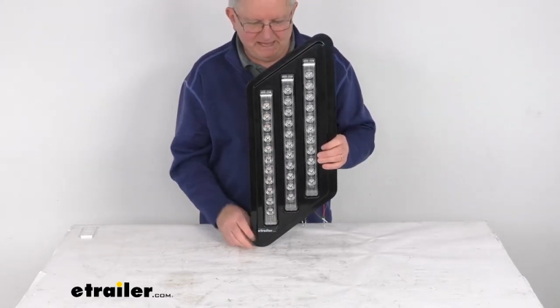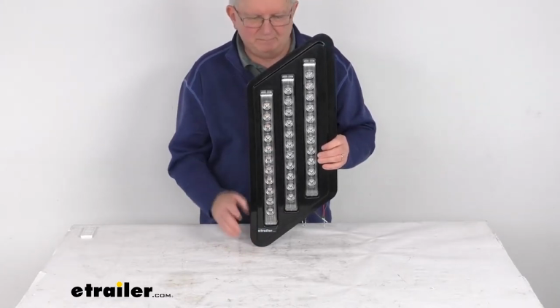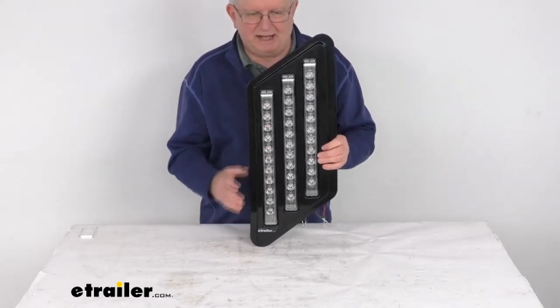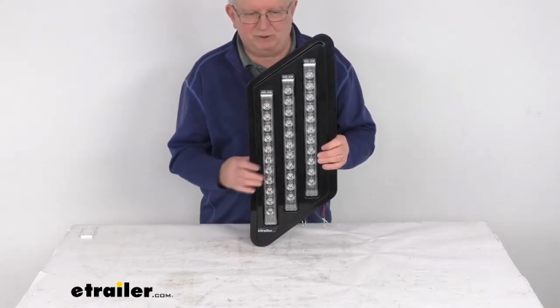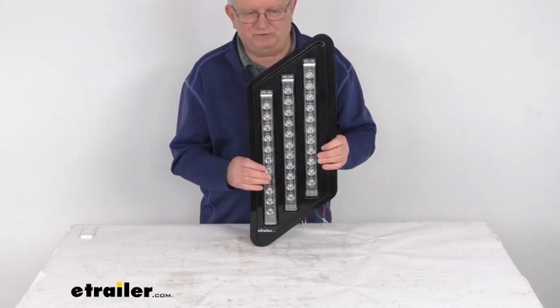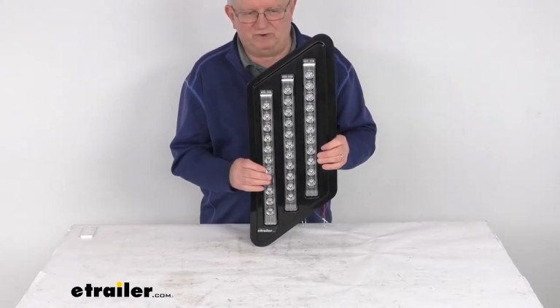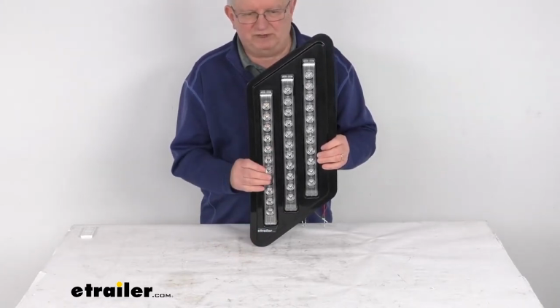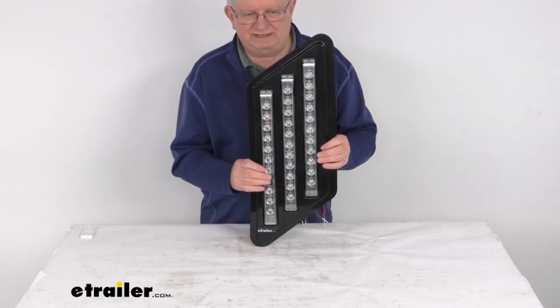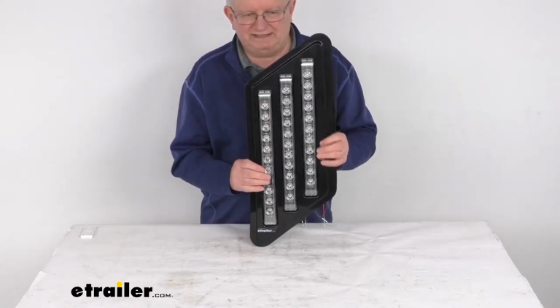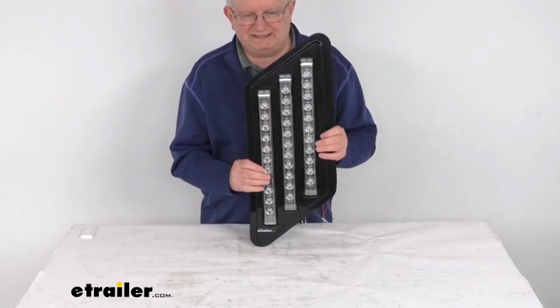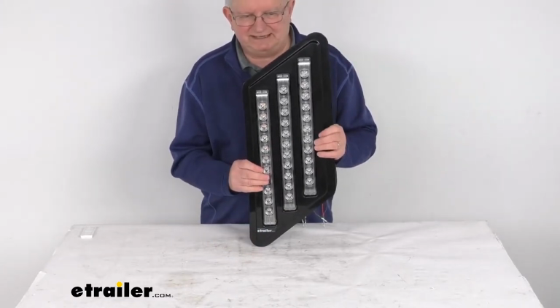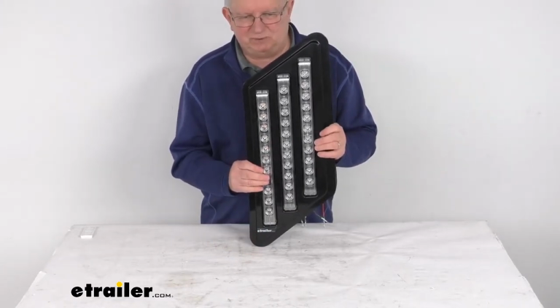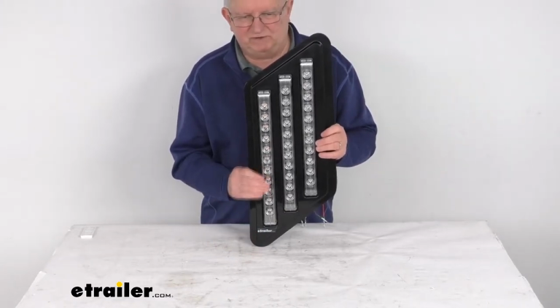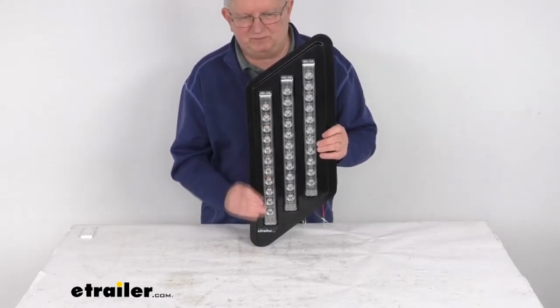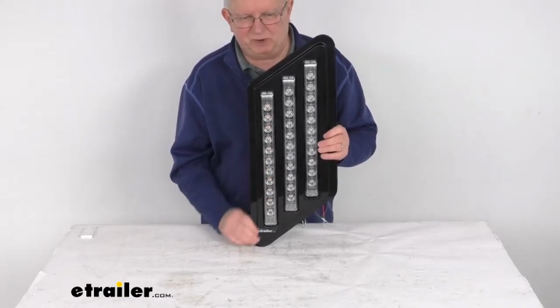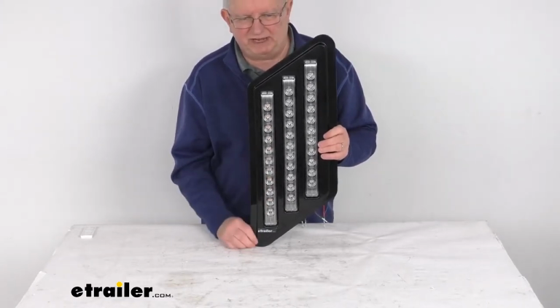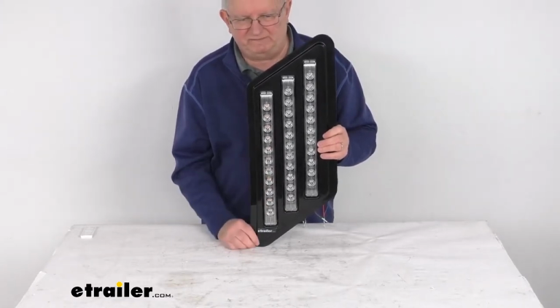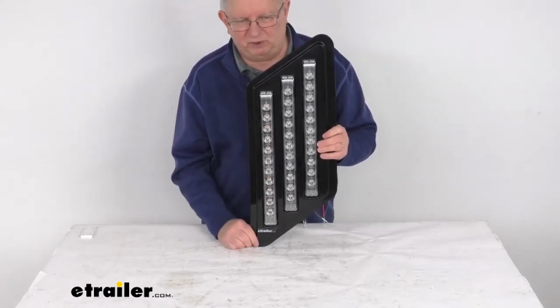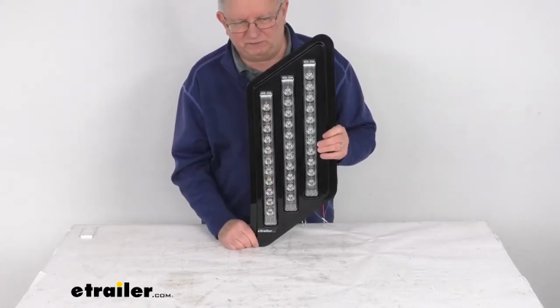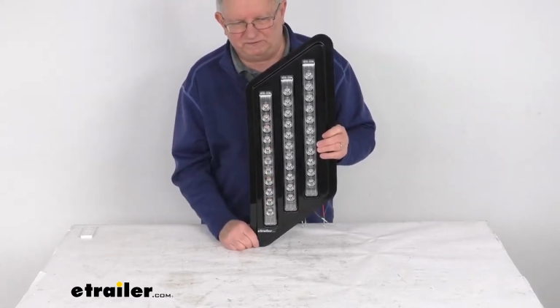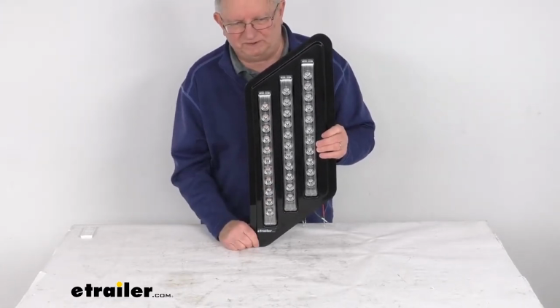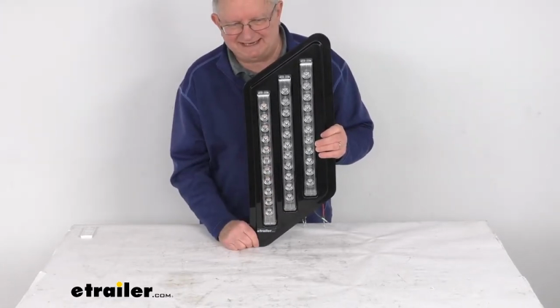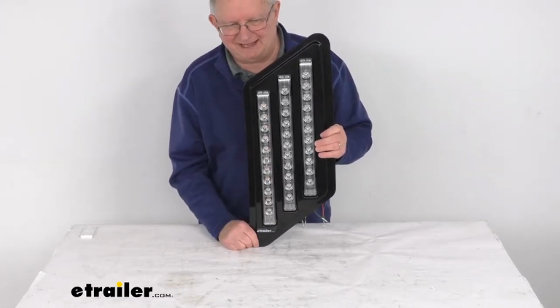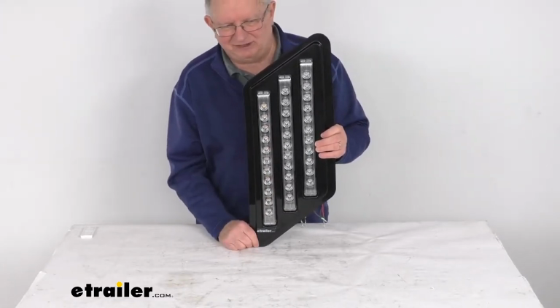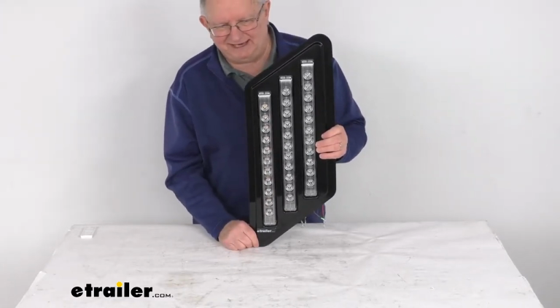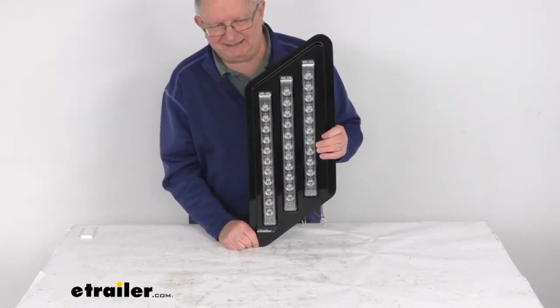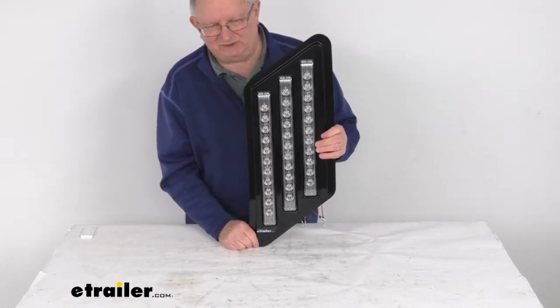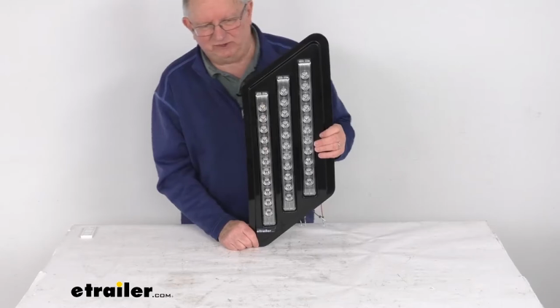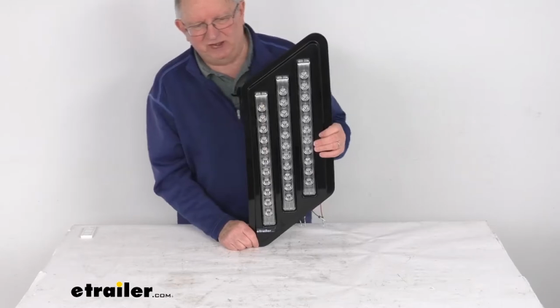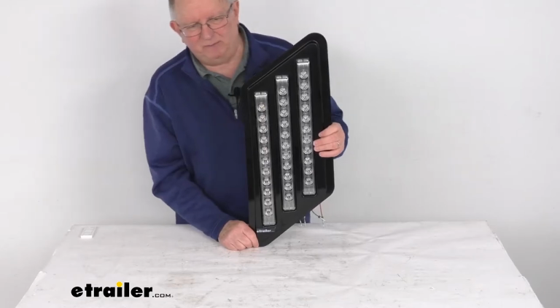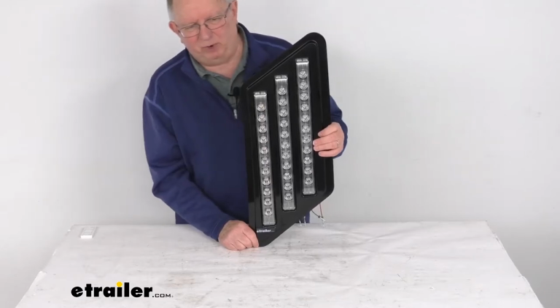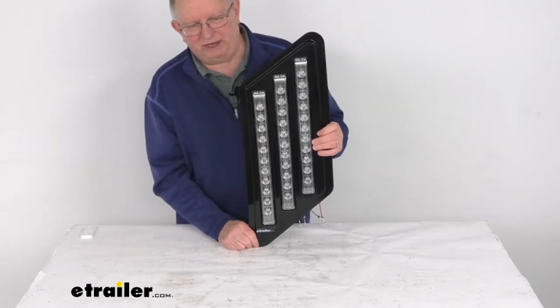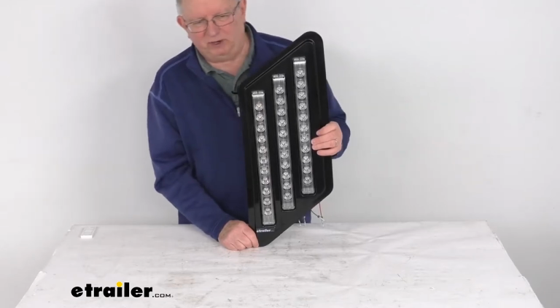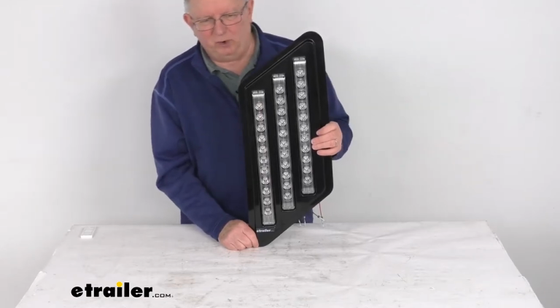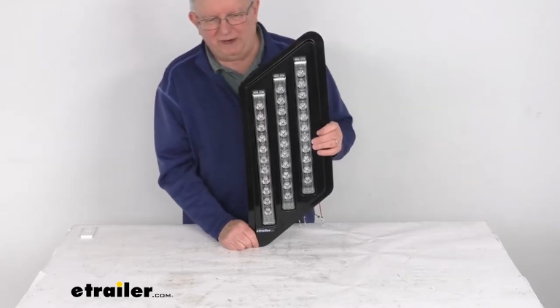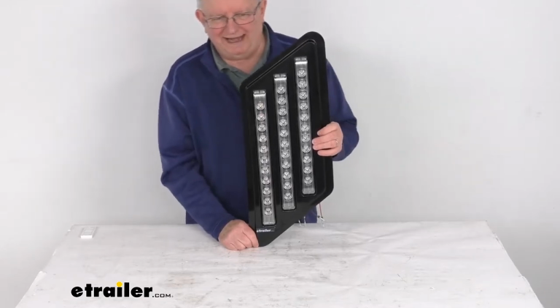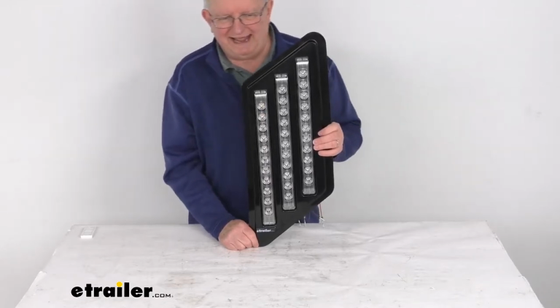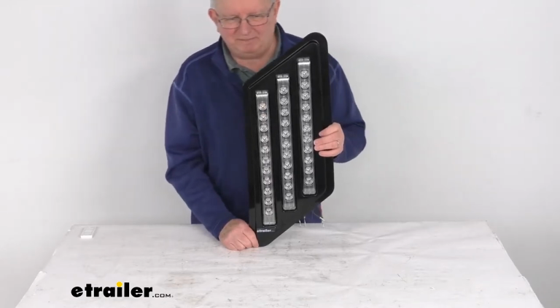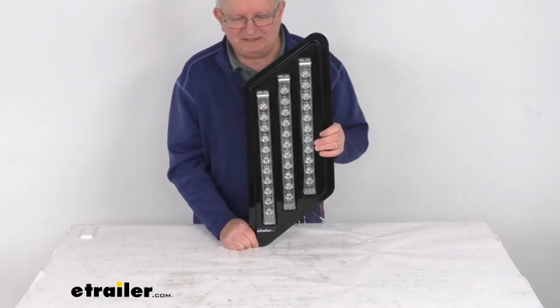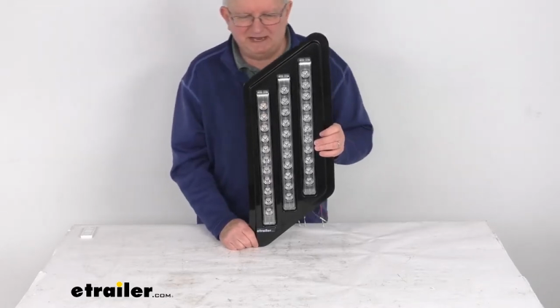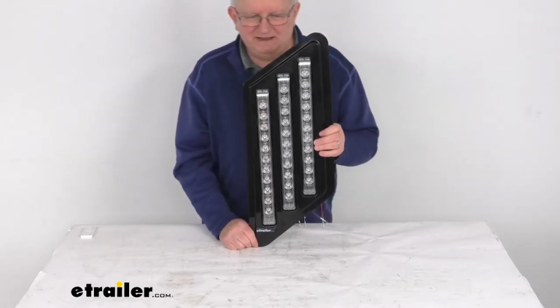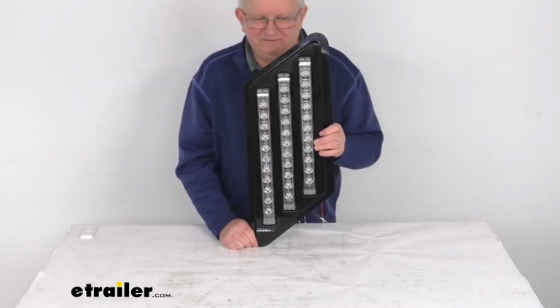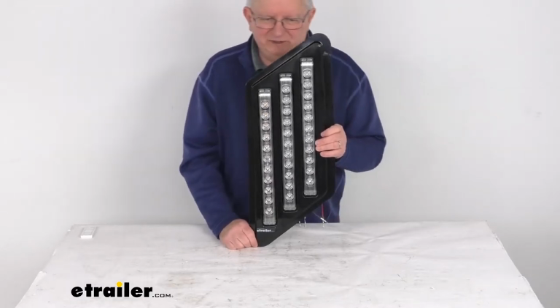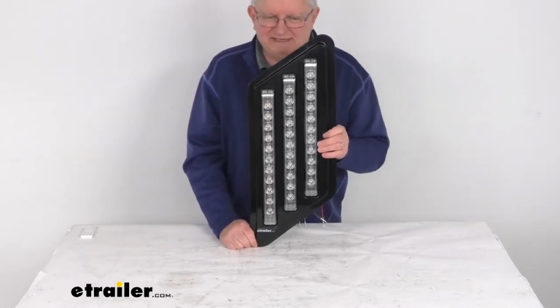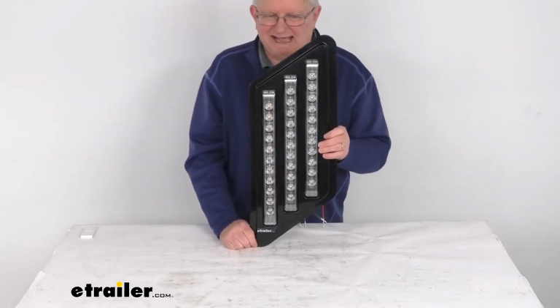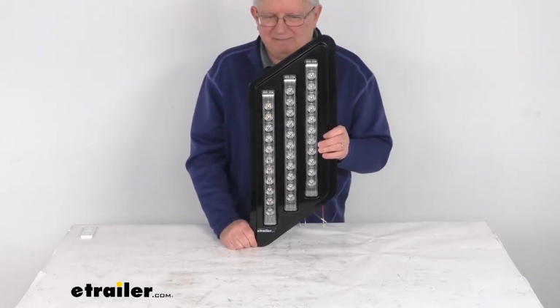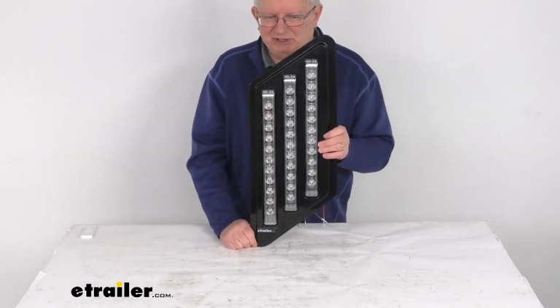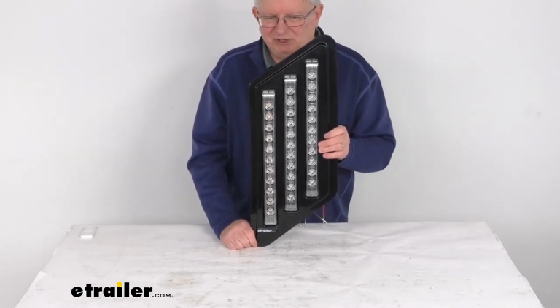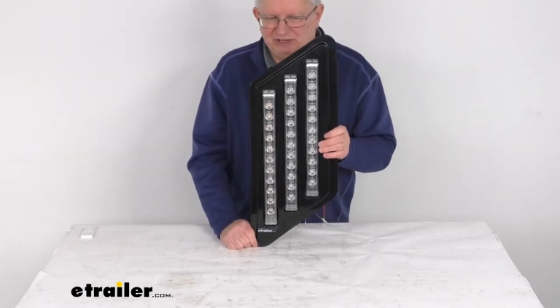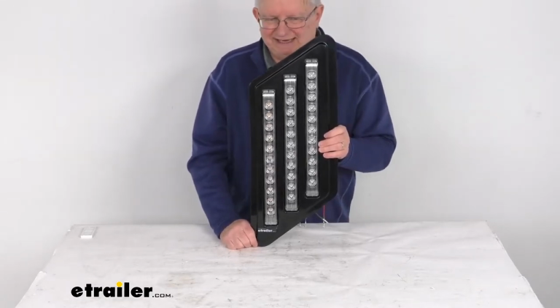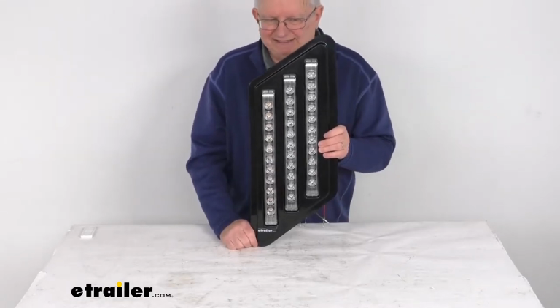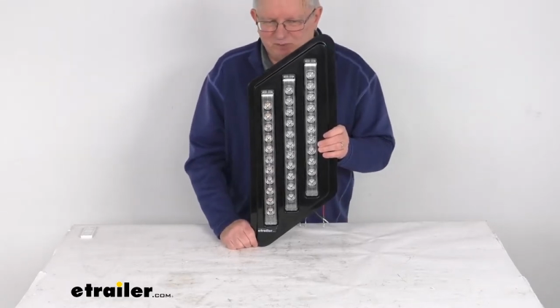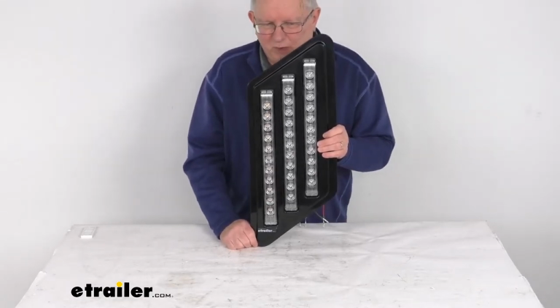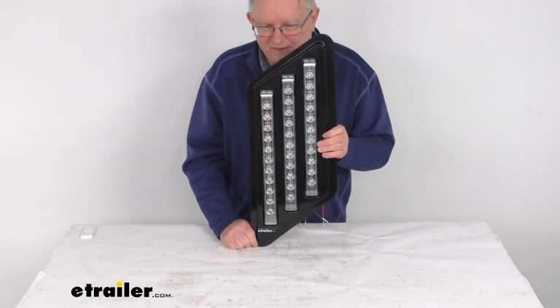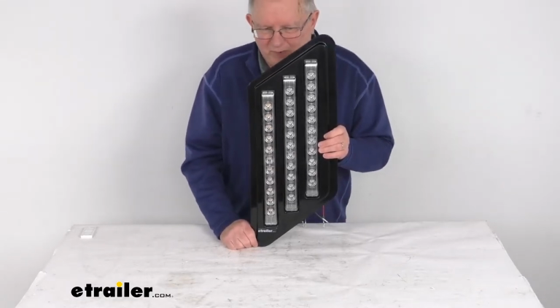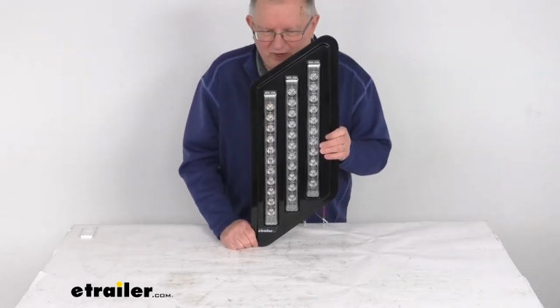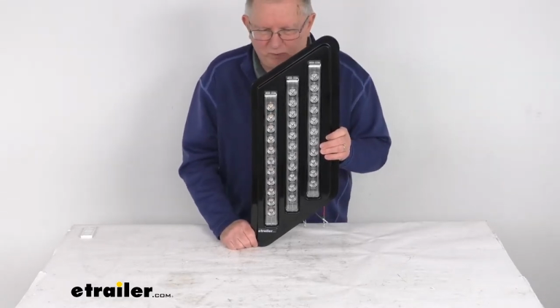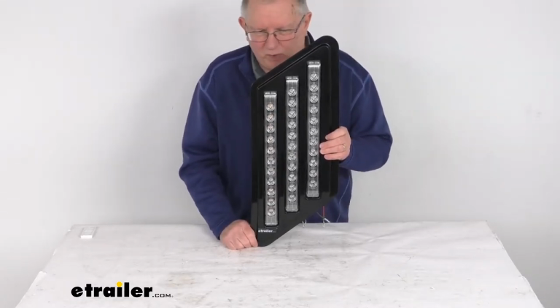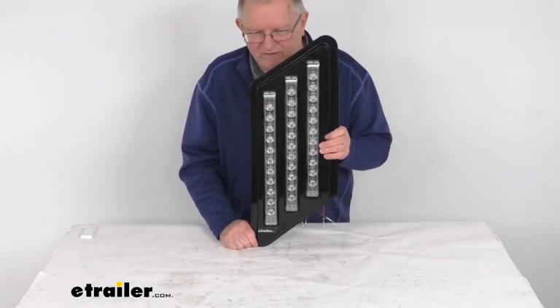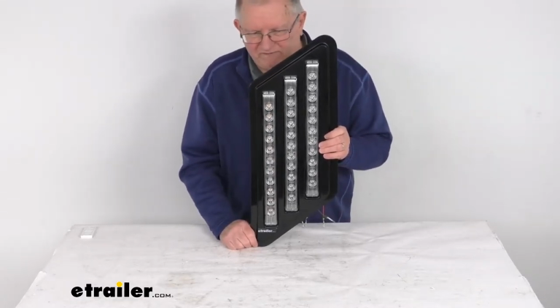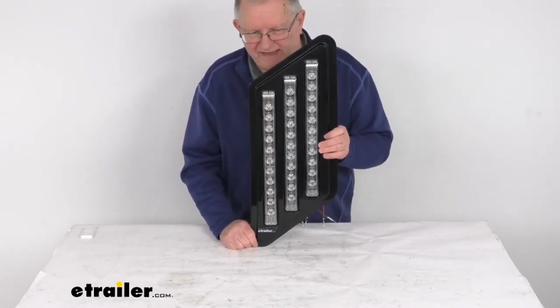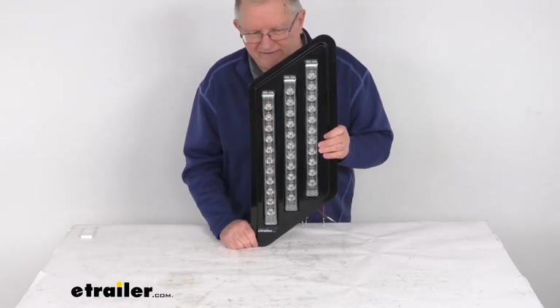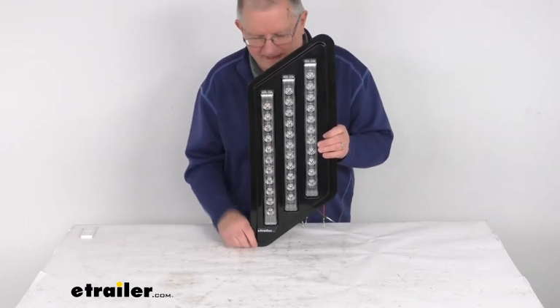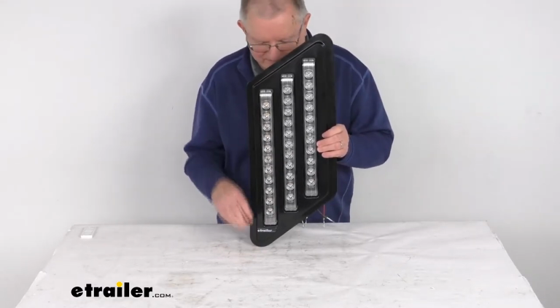Power draw at 12.8 volts for the tail lights is 0.08 amps. For the stop and turn lights it is 1.15 amps.